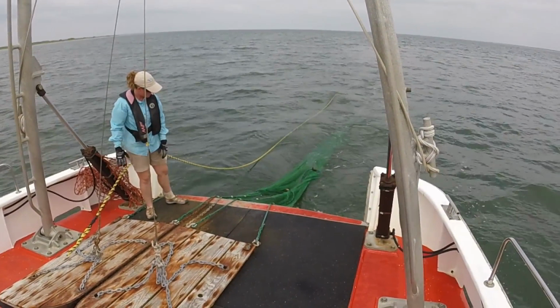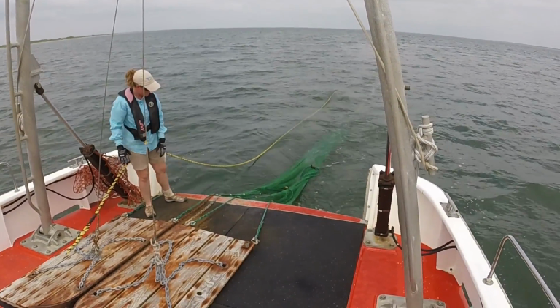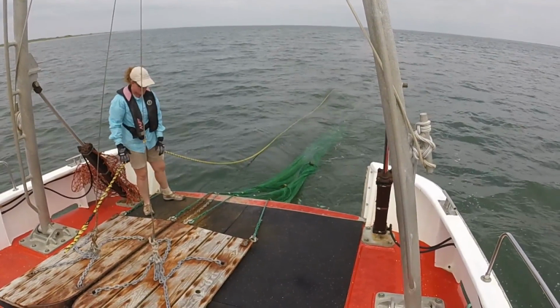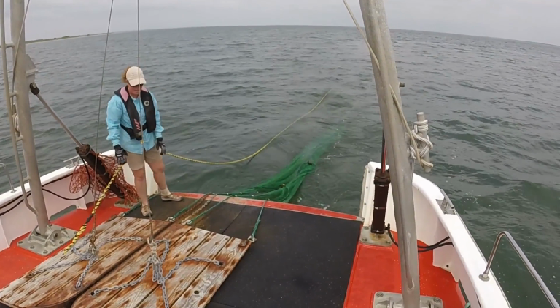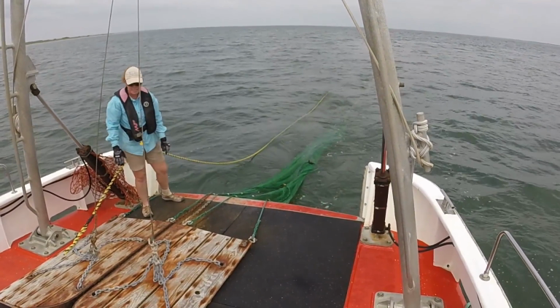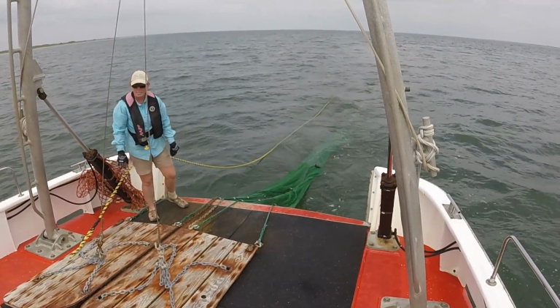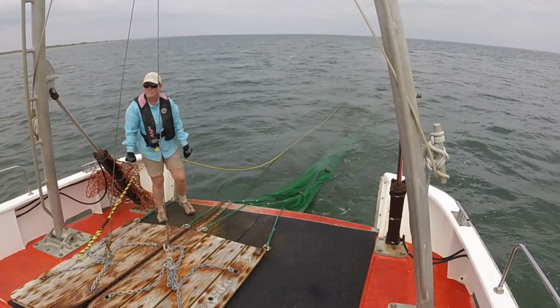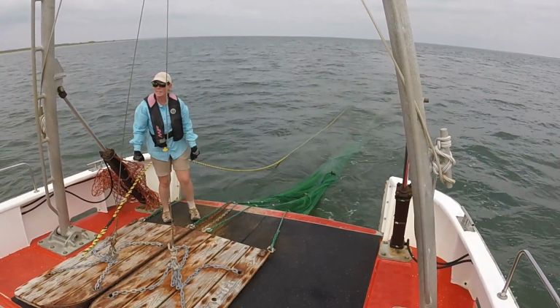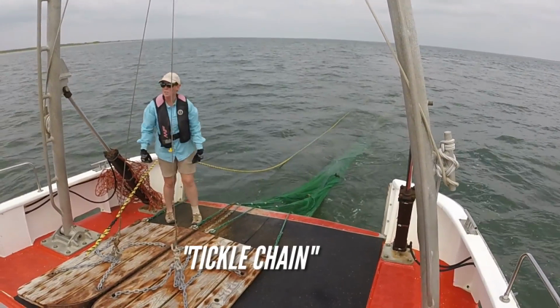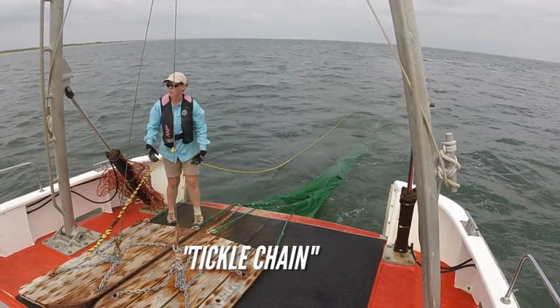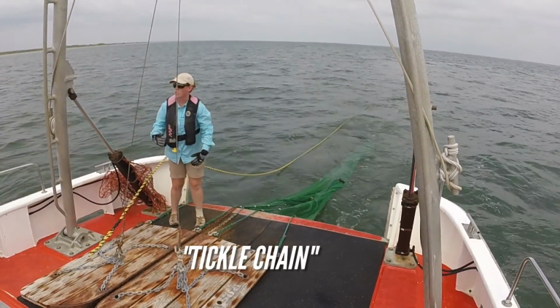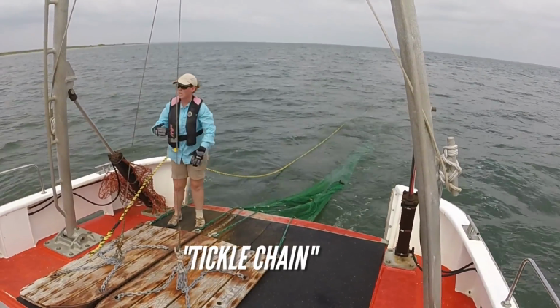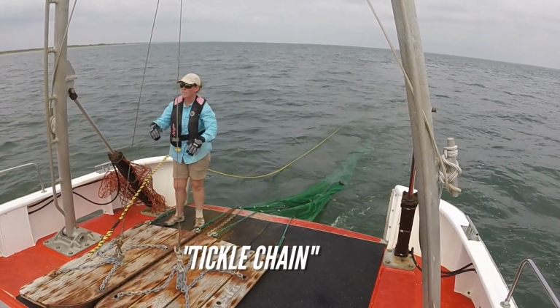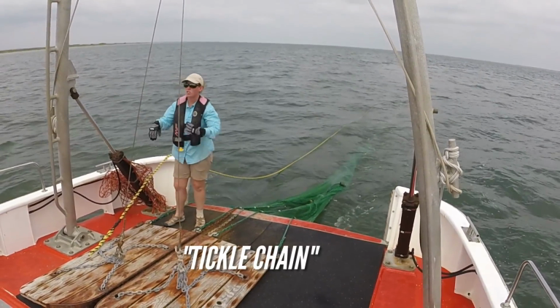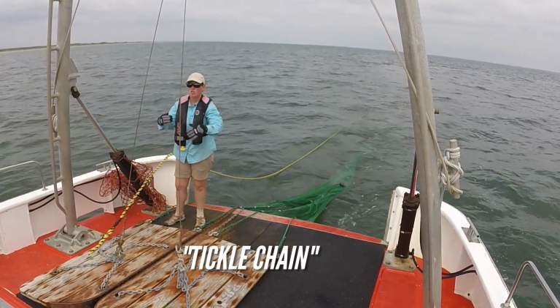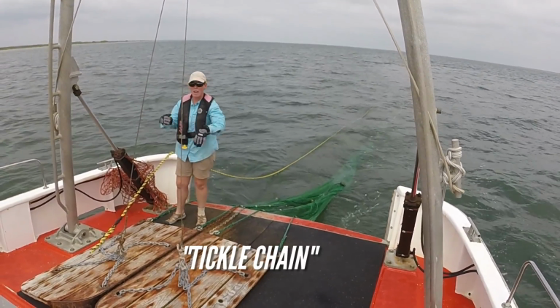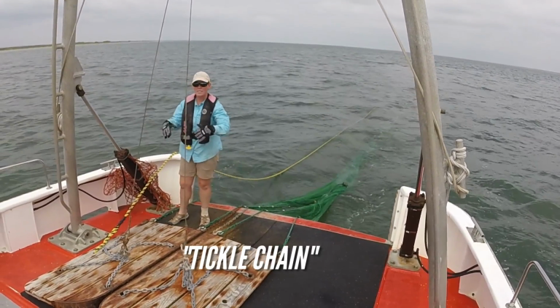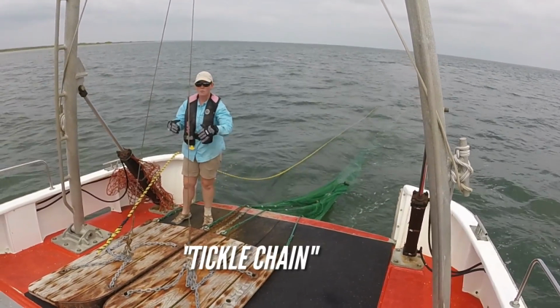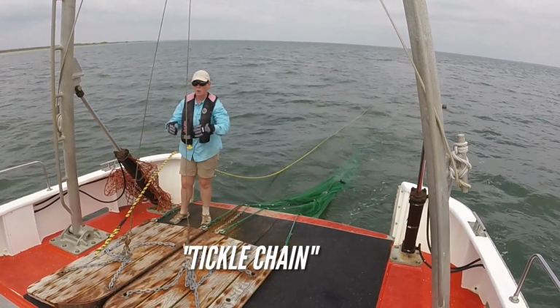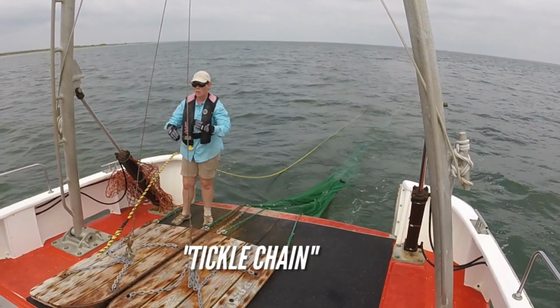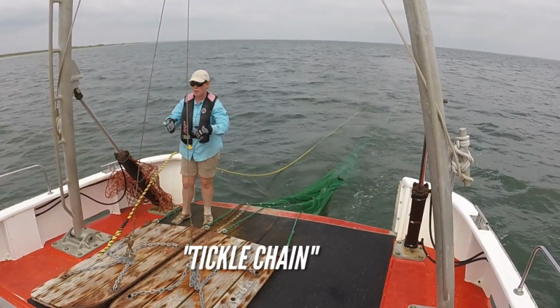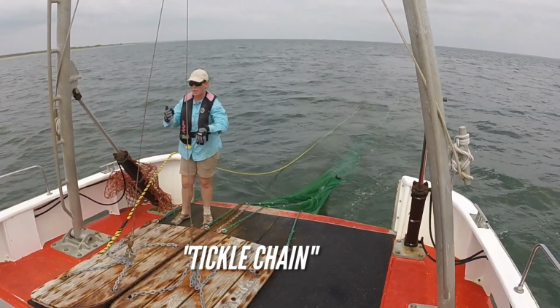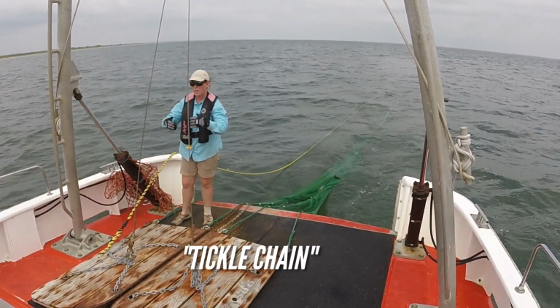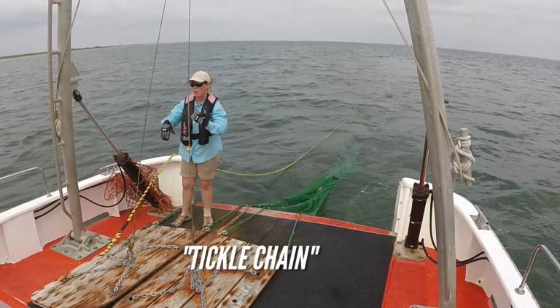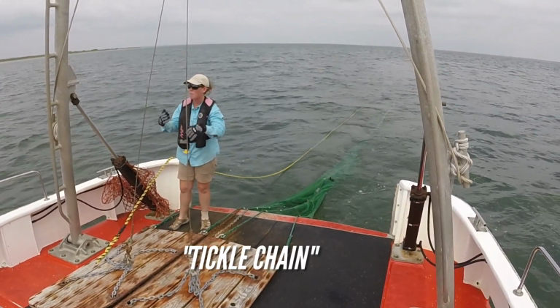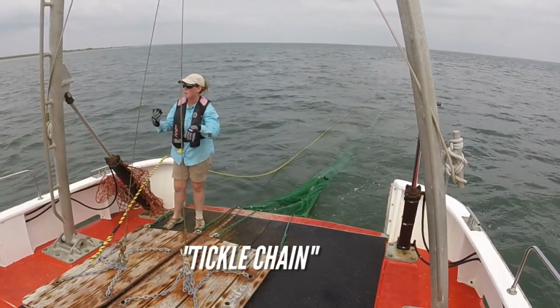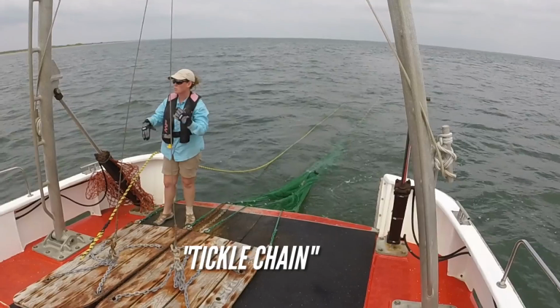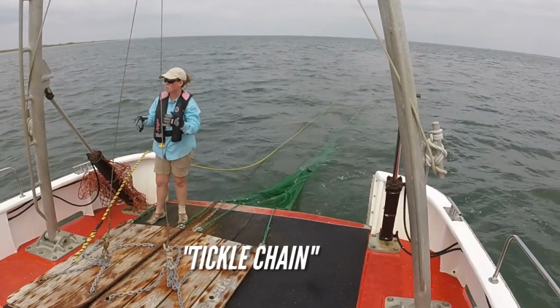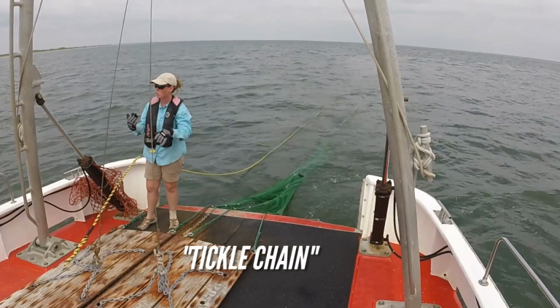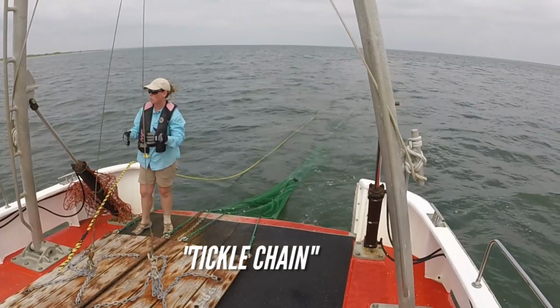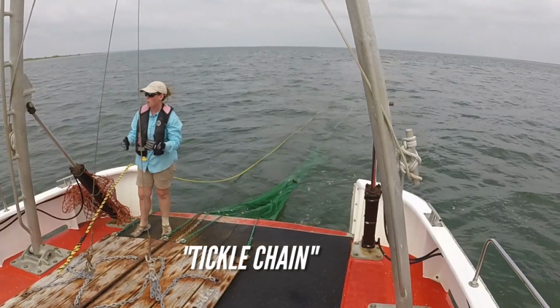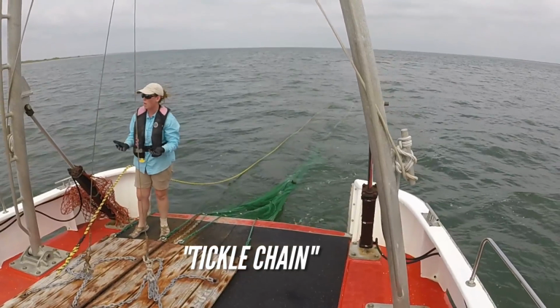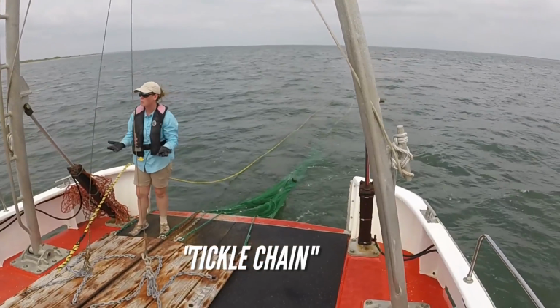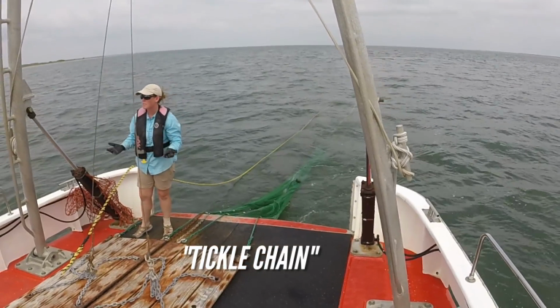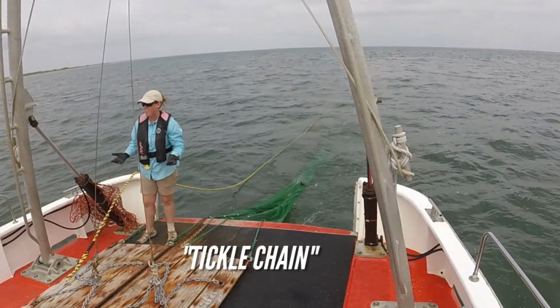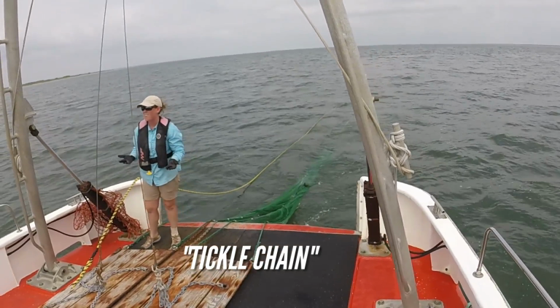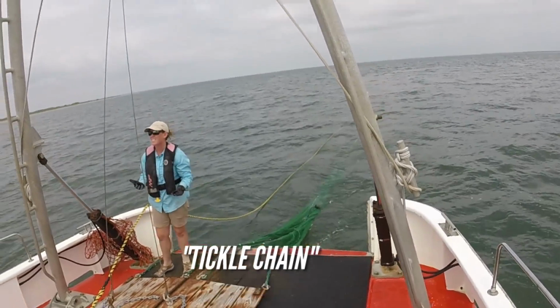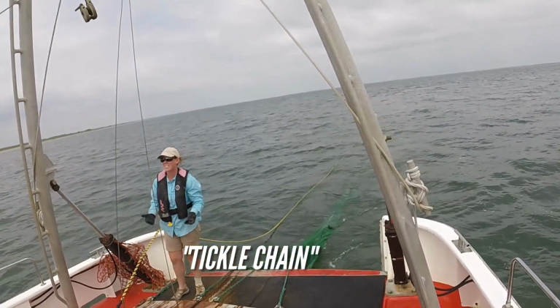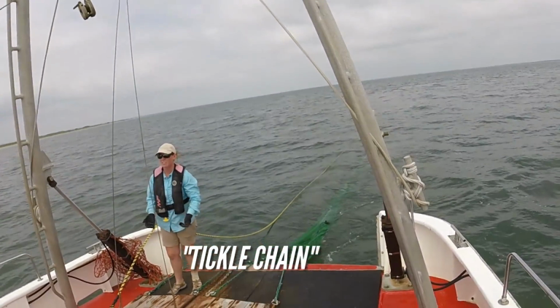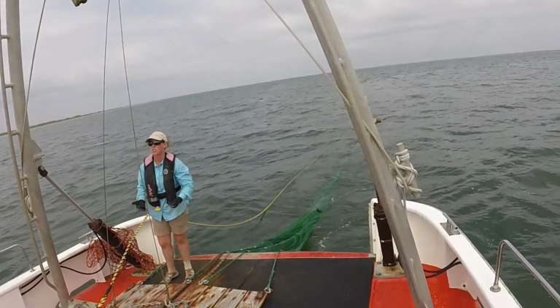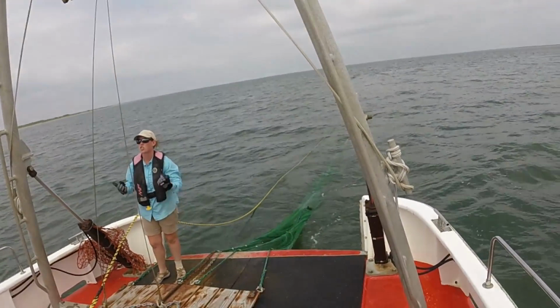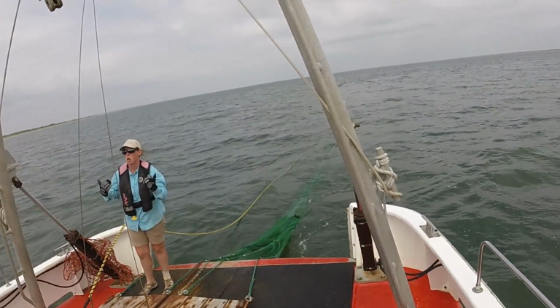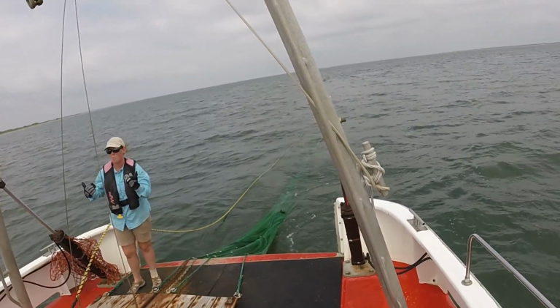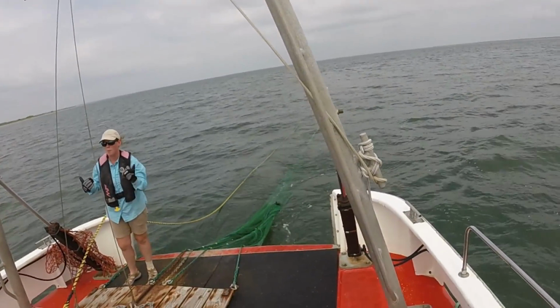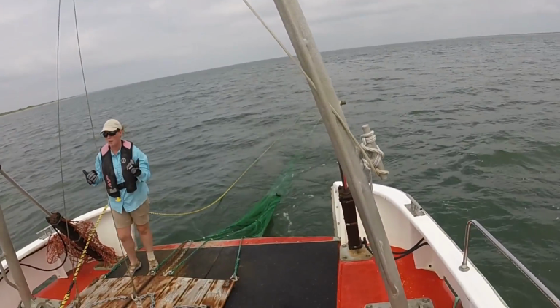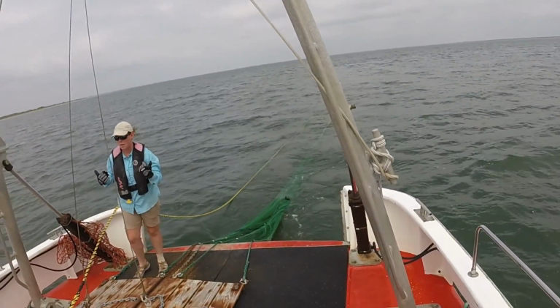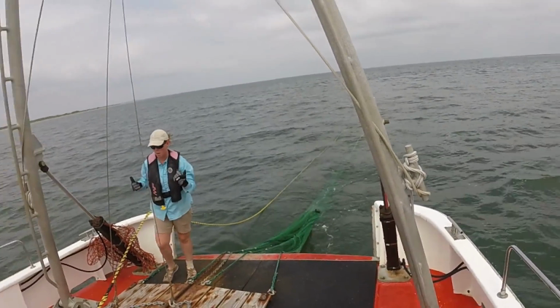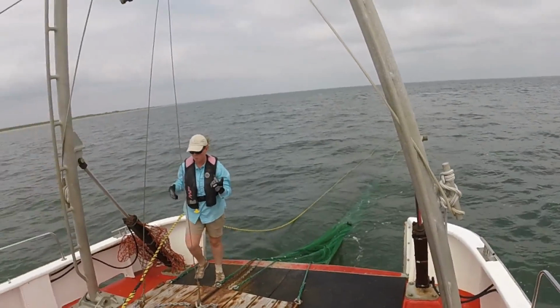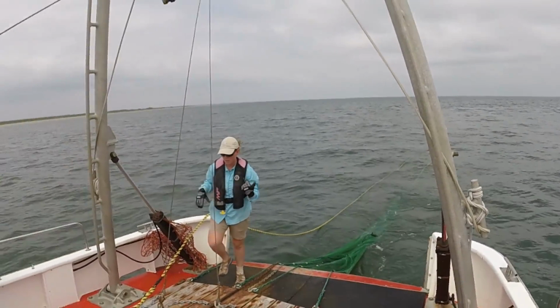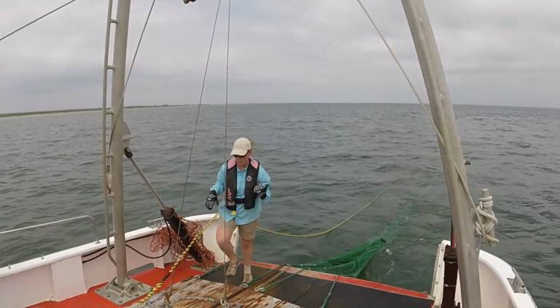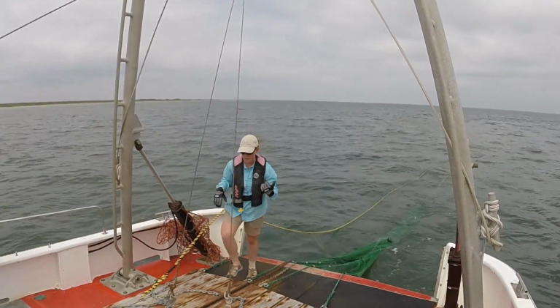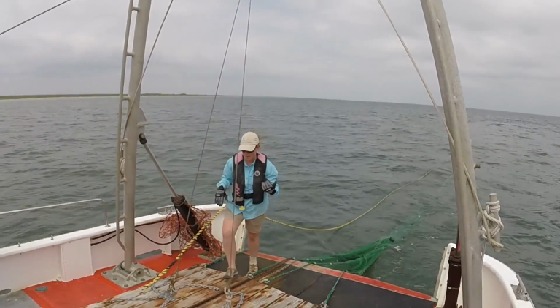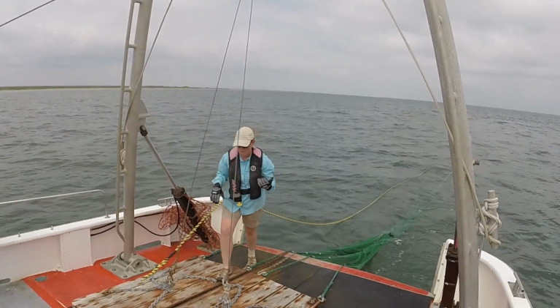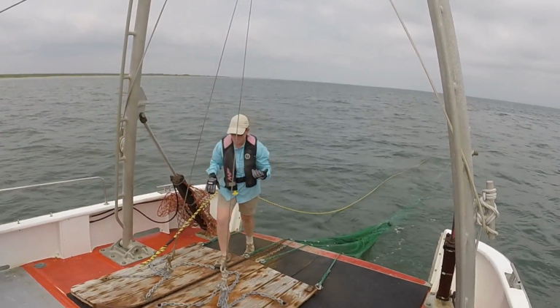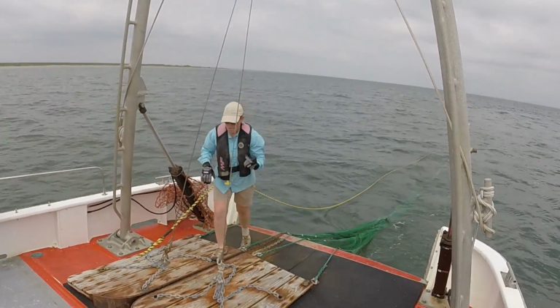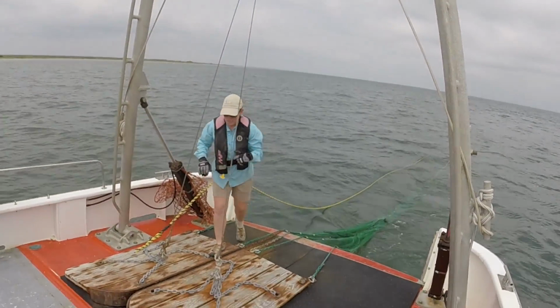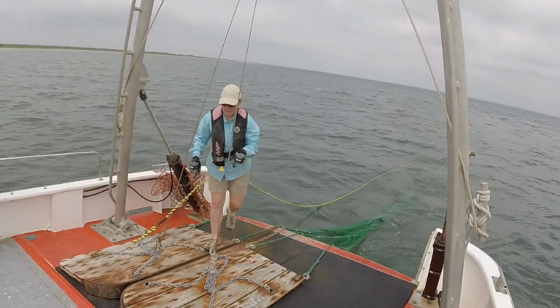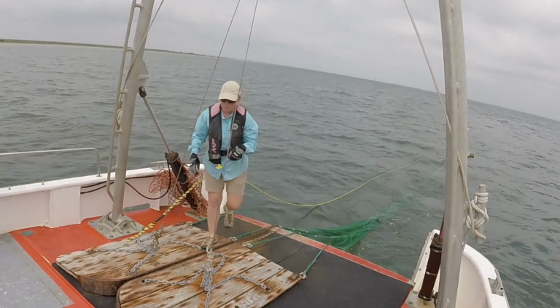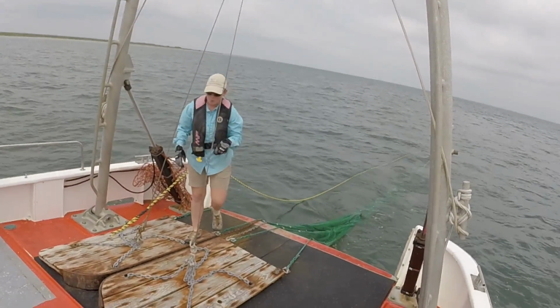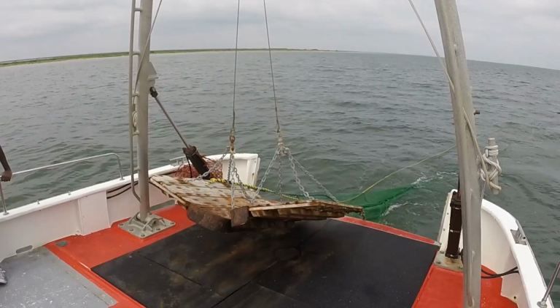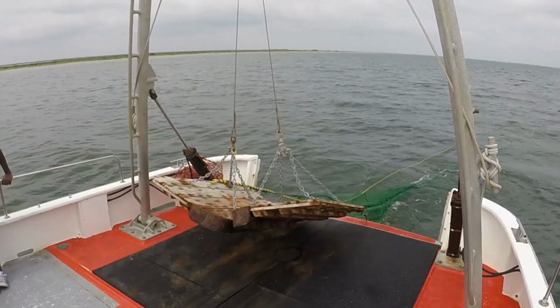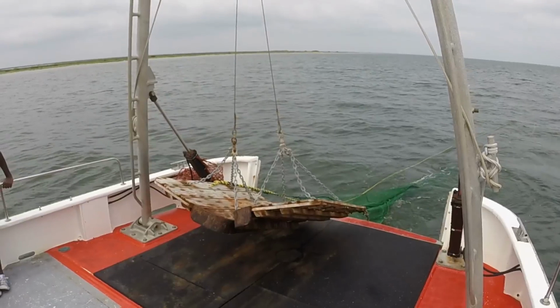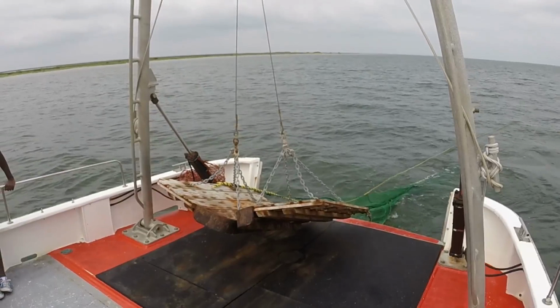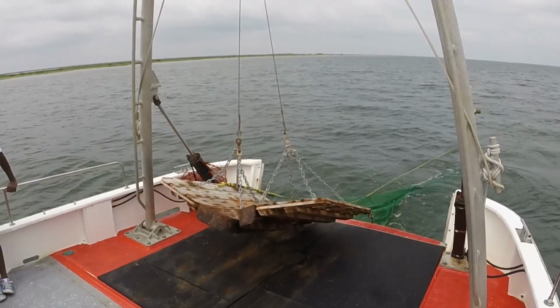That is the tip of the trawl — it drags the net kind of bouncing on the bottom, scaring fish to jump up and end up in the net. That's the last part of the trawl.